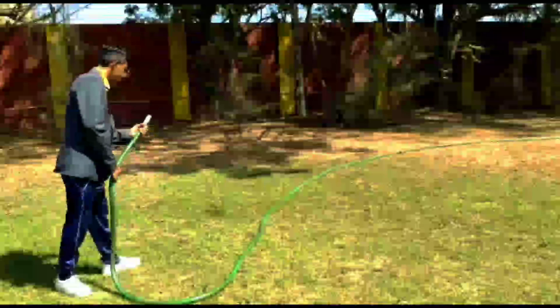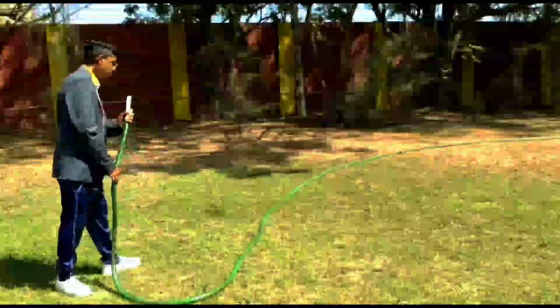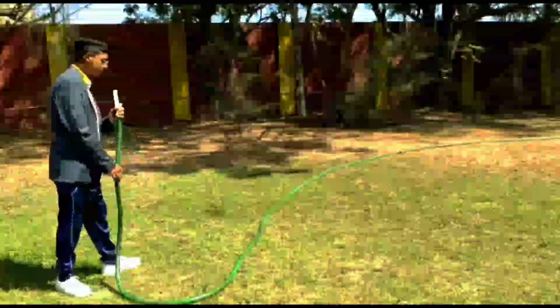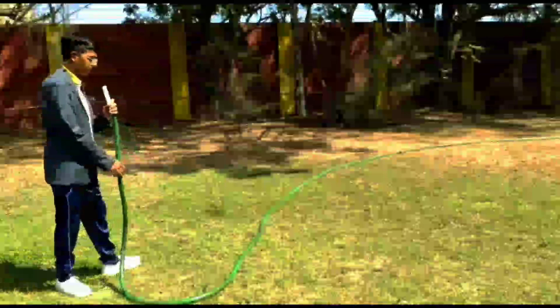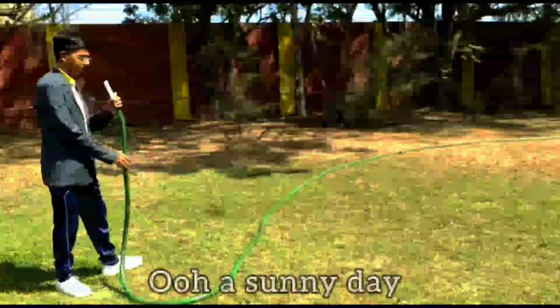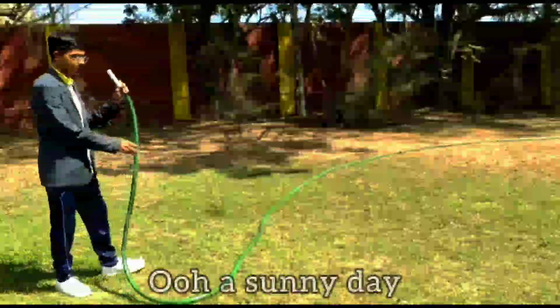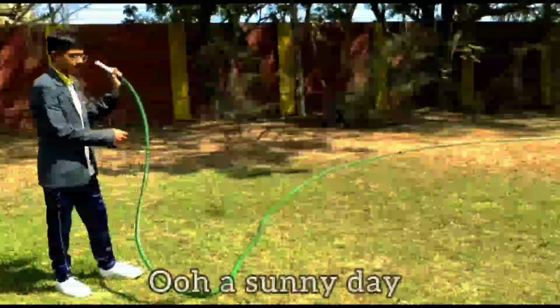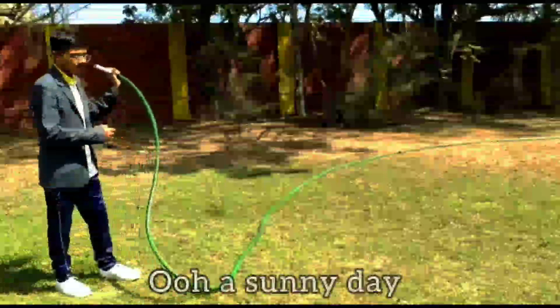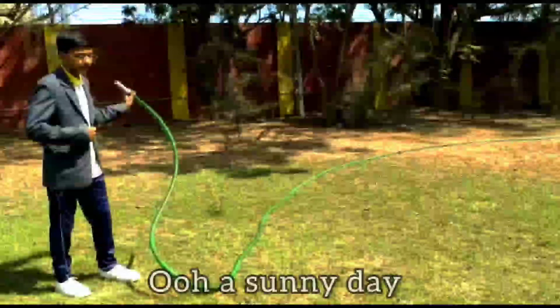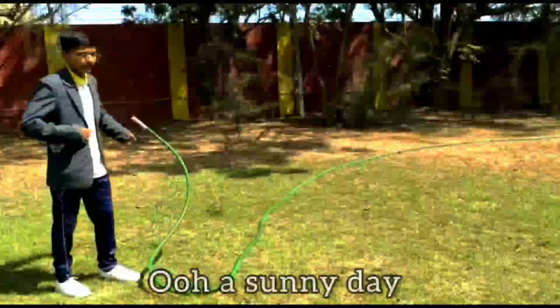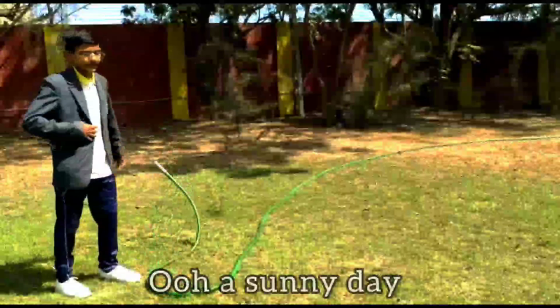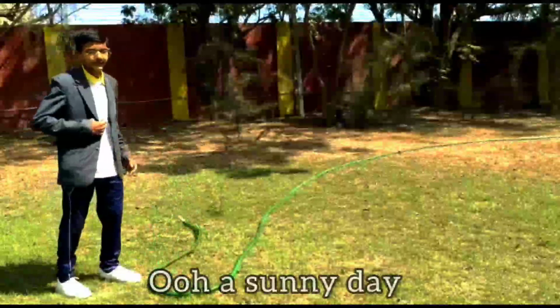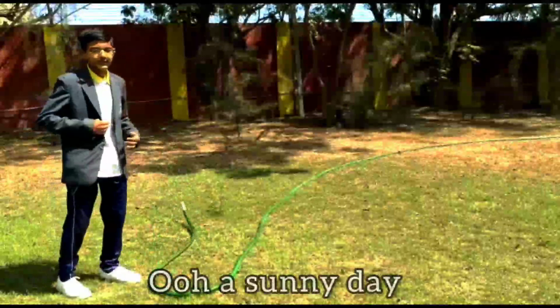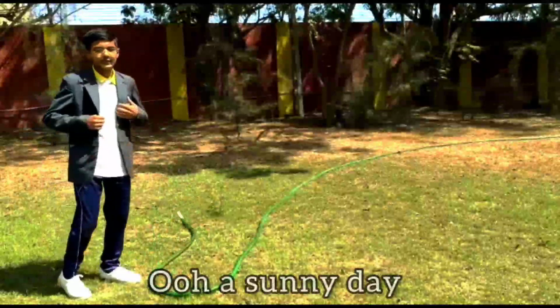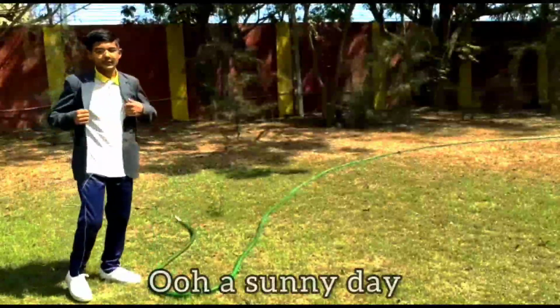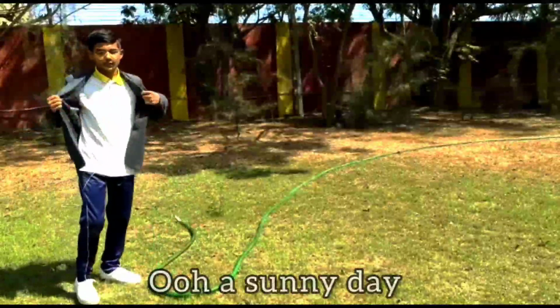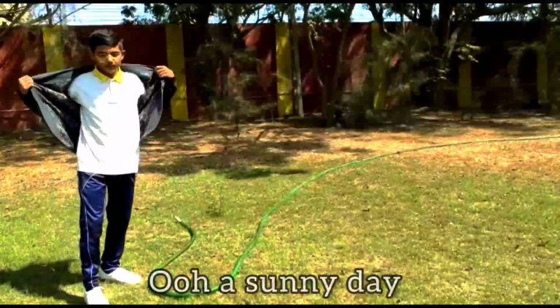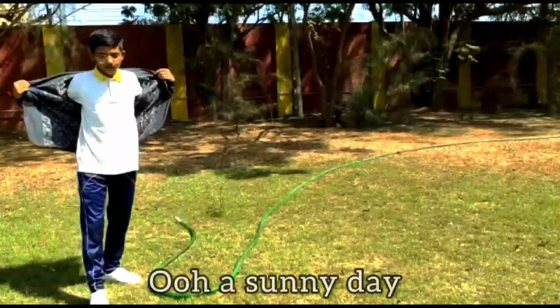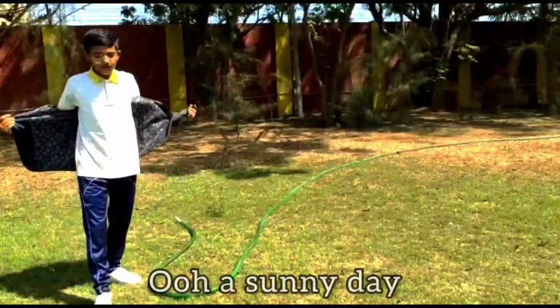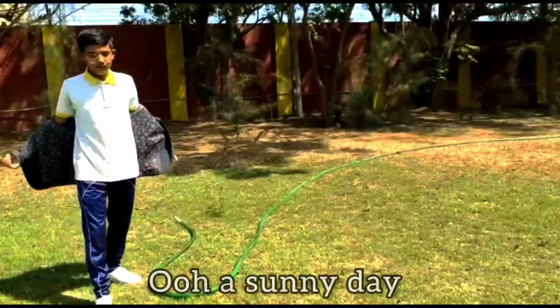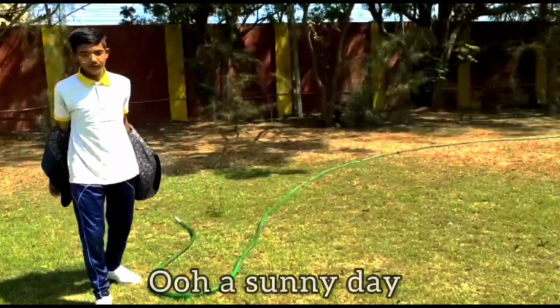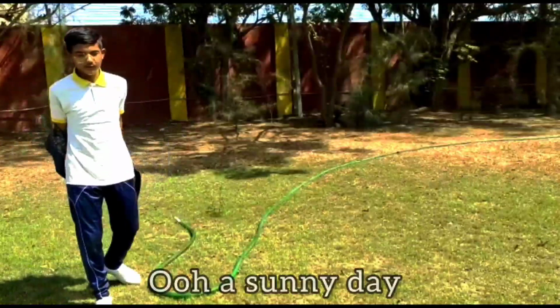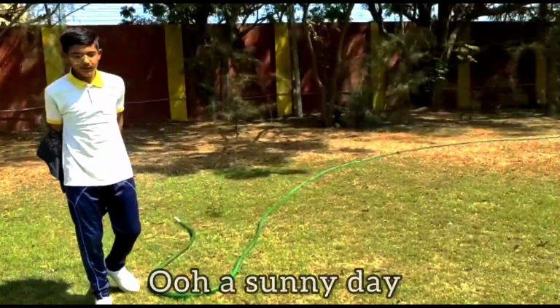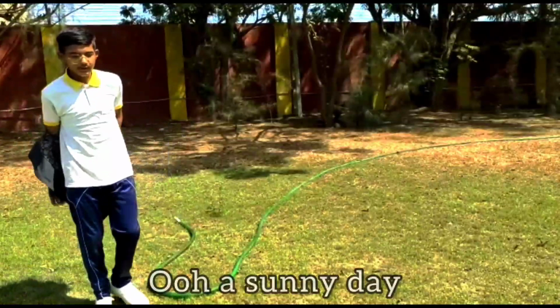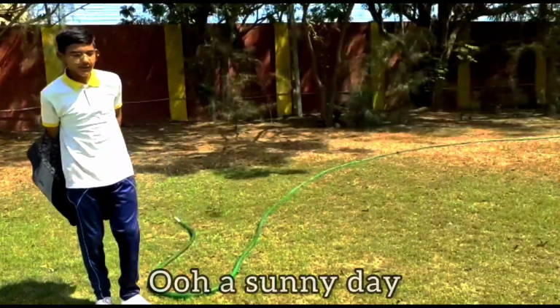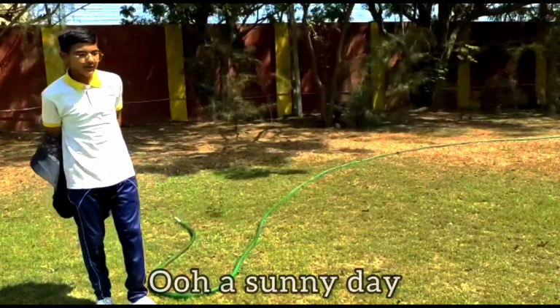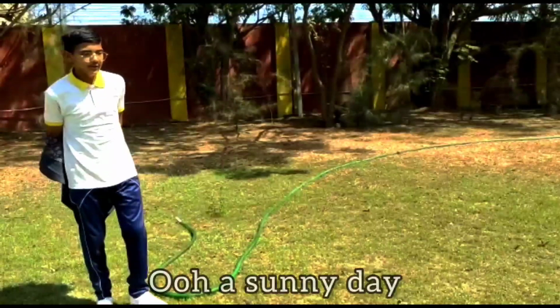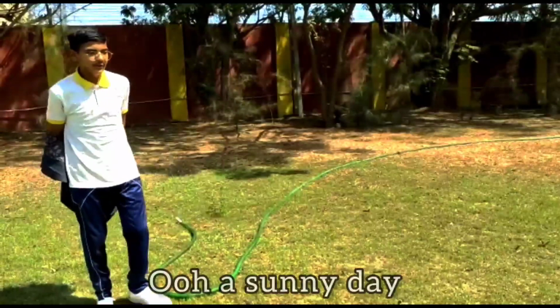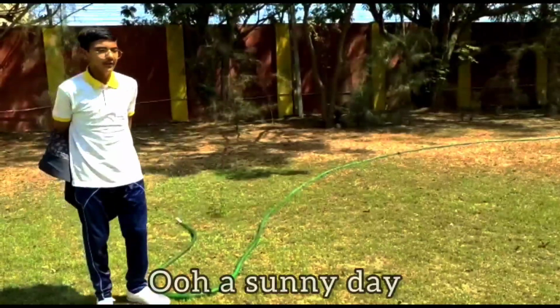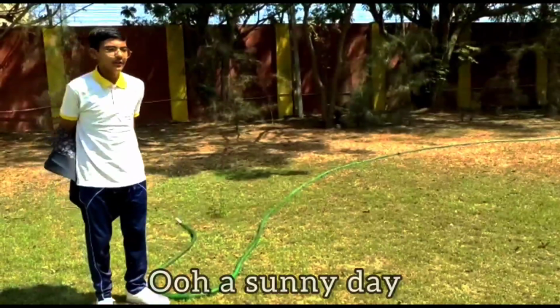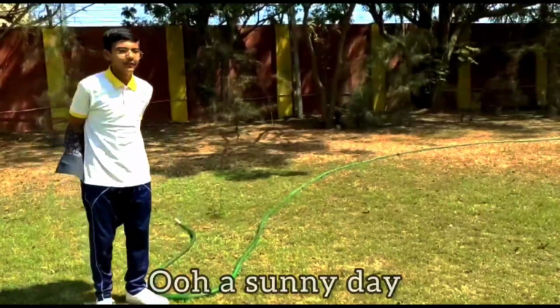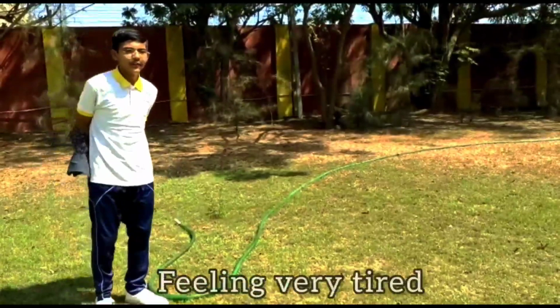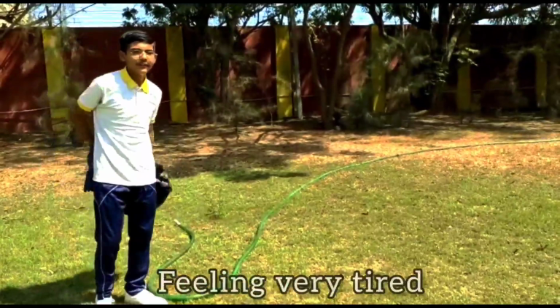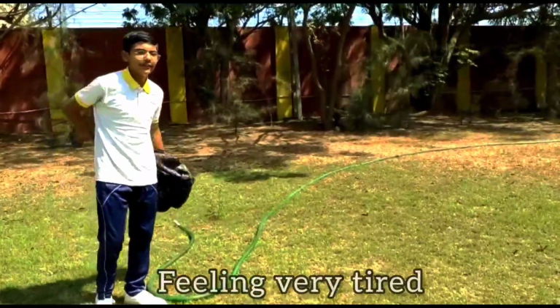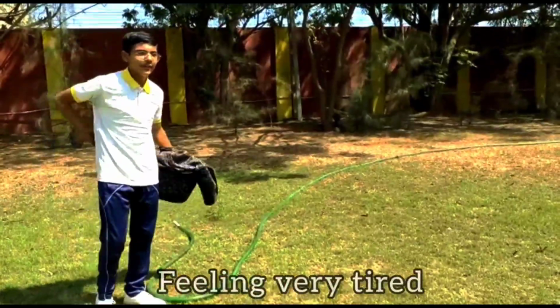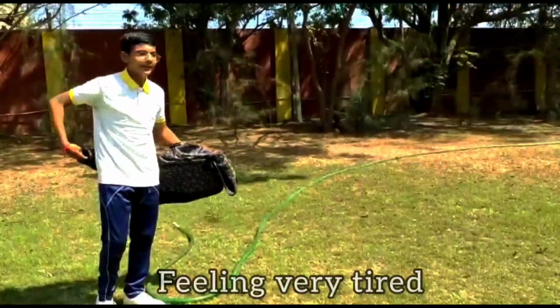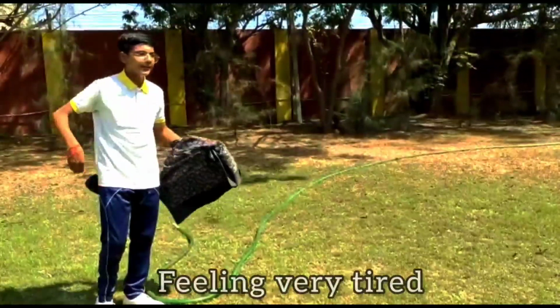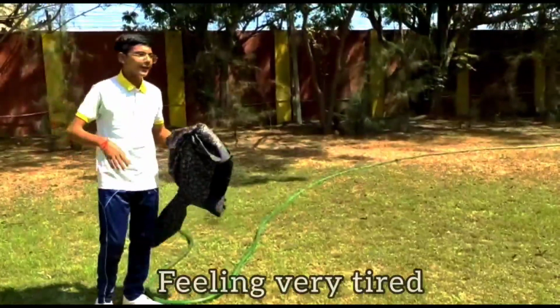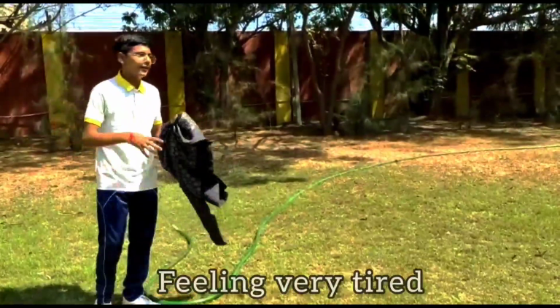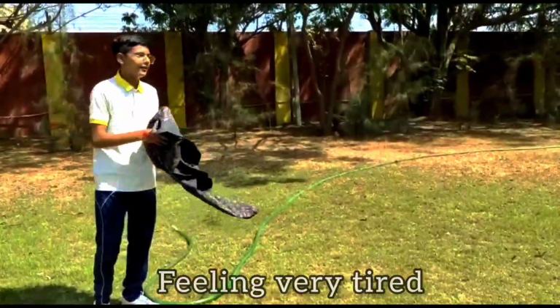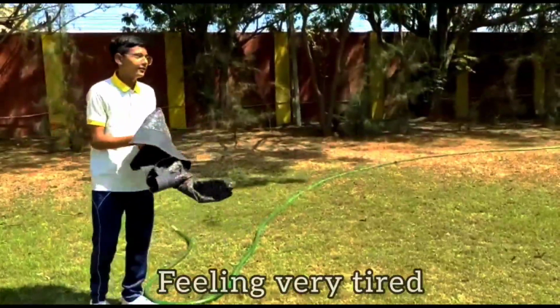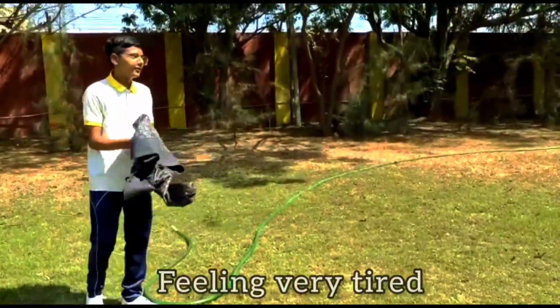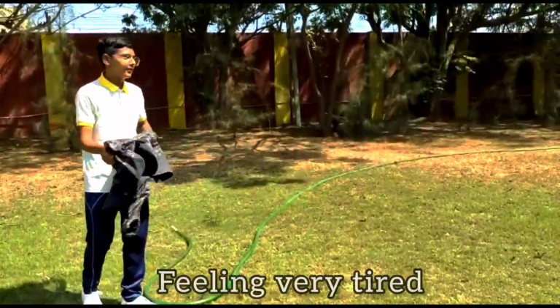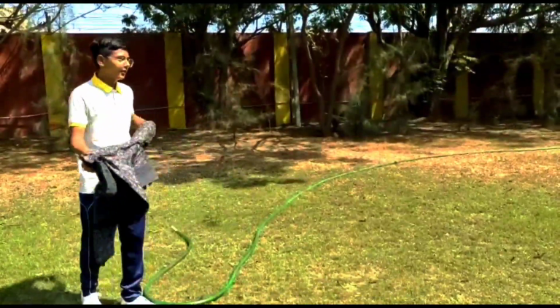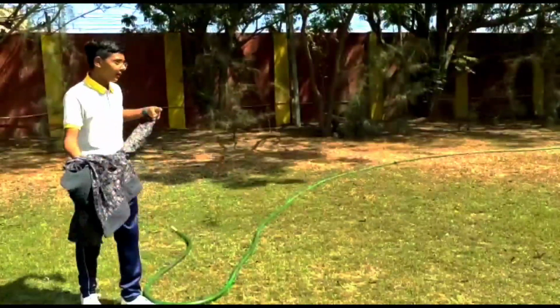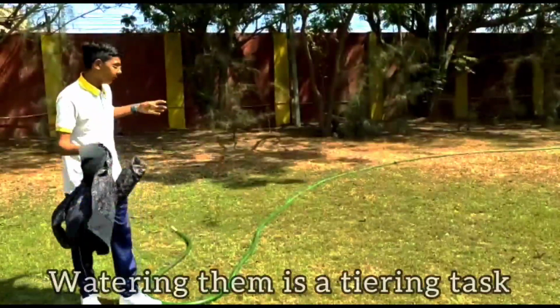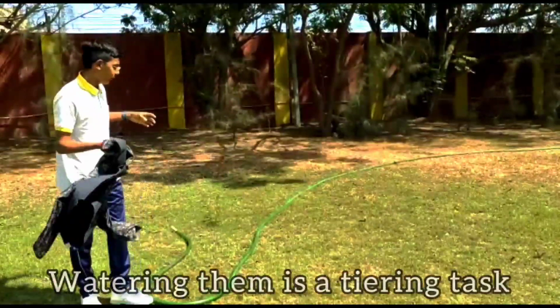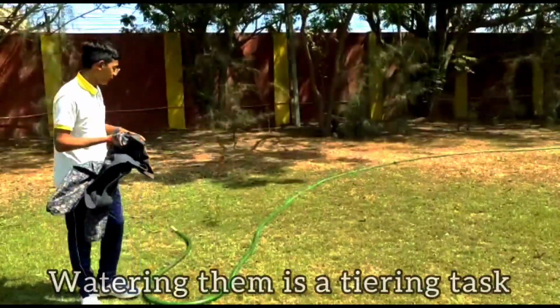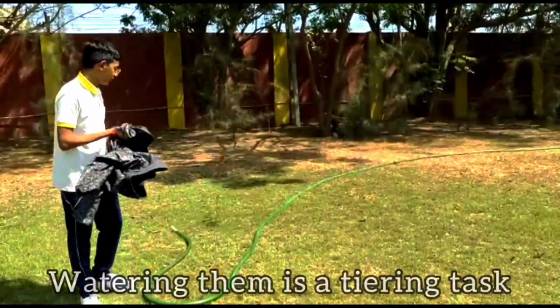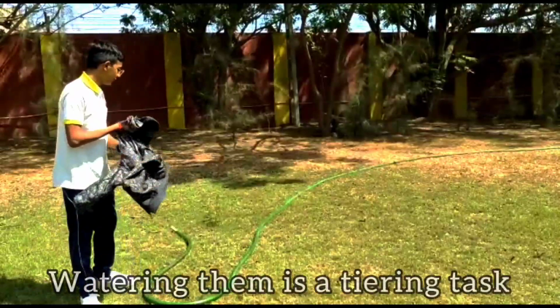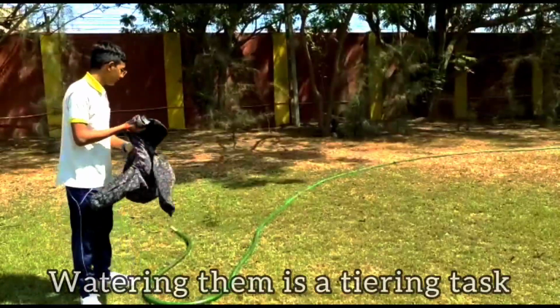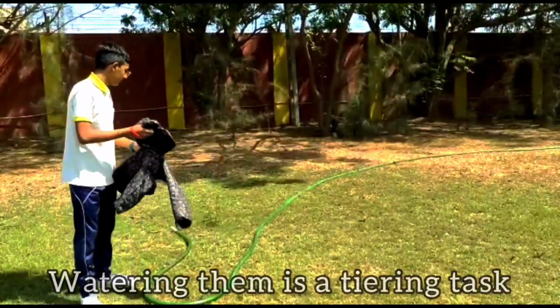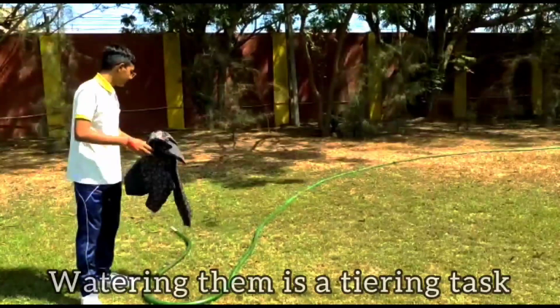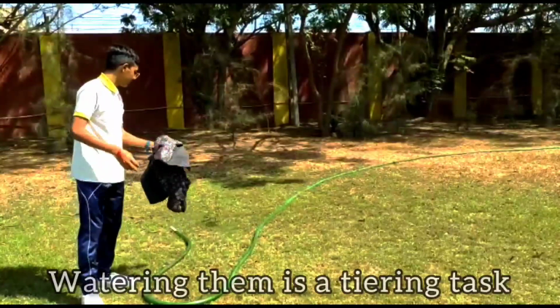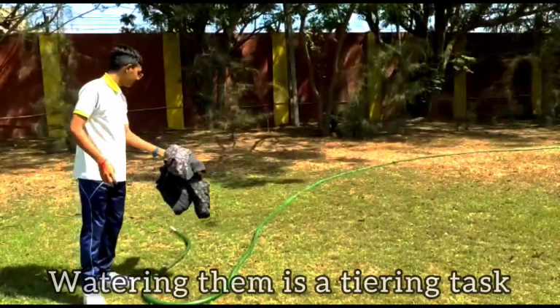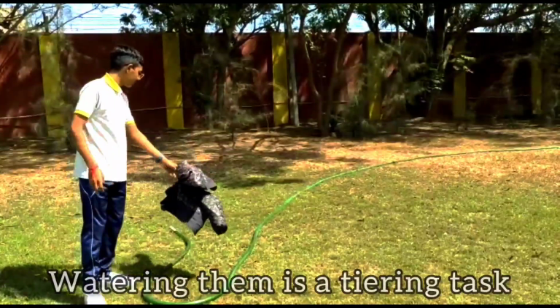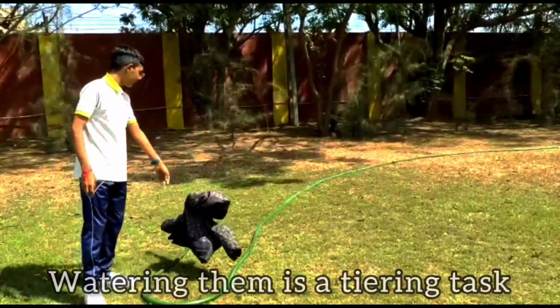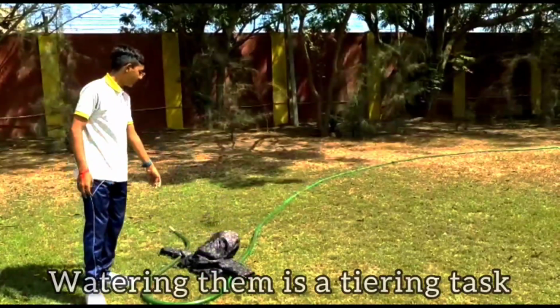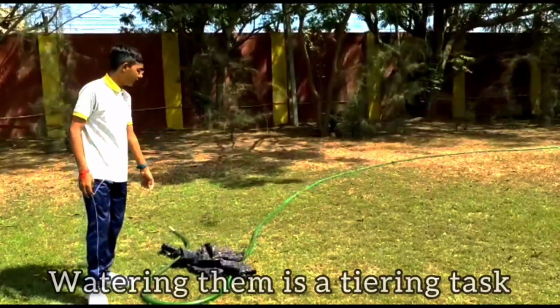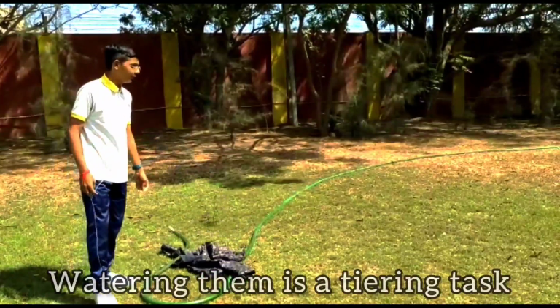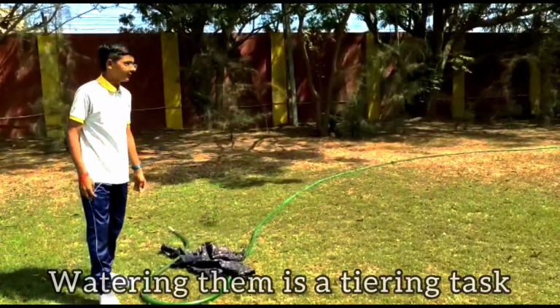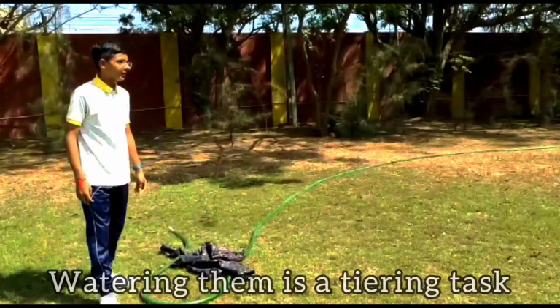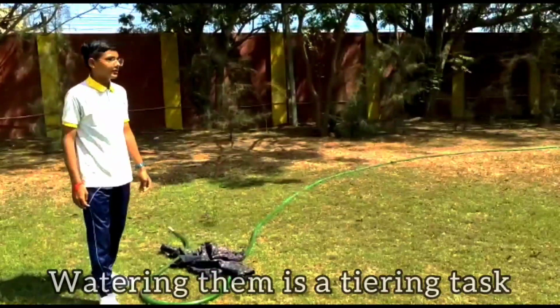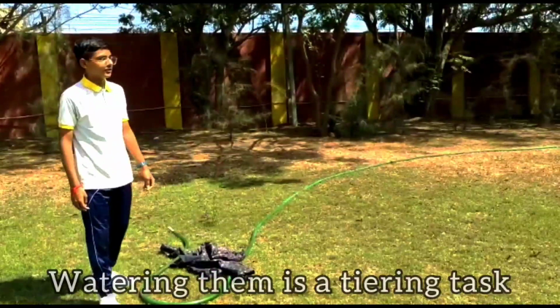Hello, it's a sunny day and I'm feeling very tired. Watering plants is a tiring task.